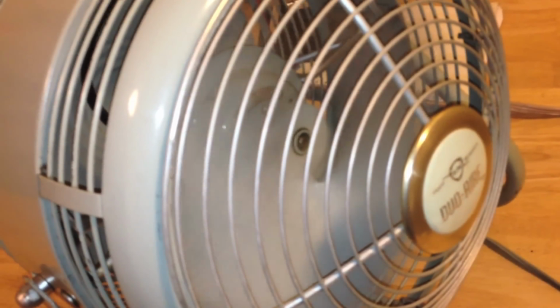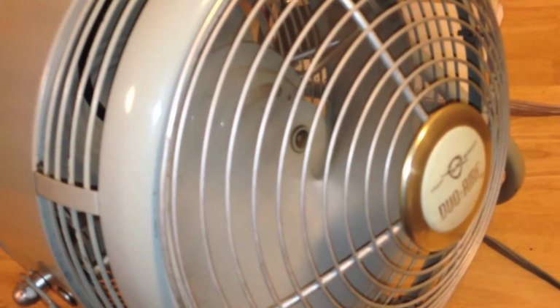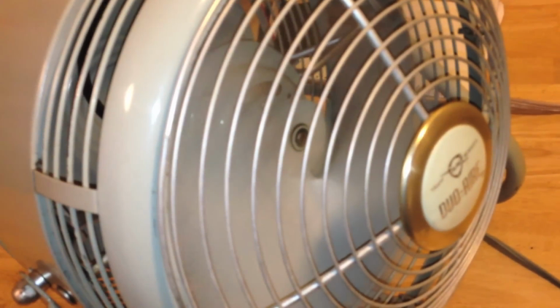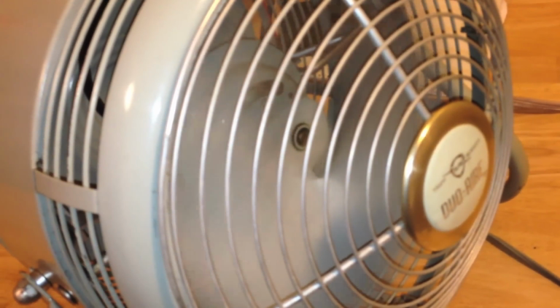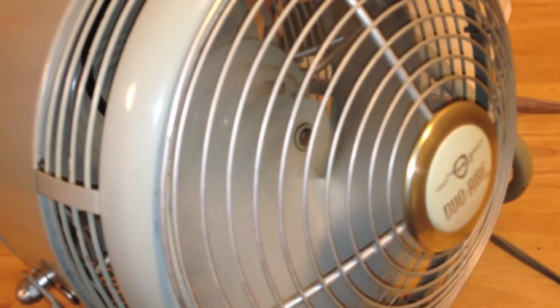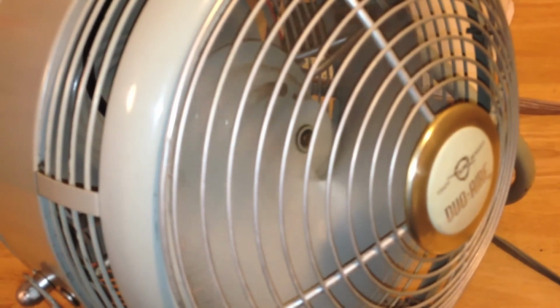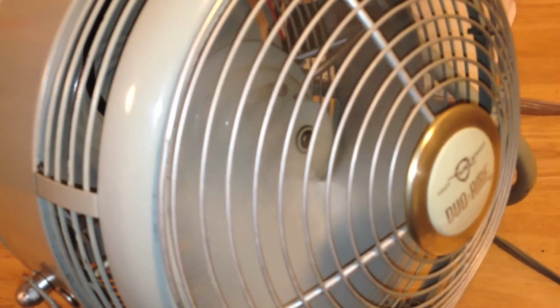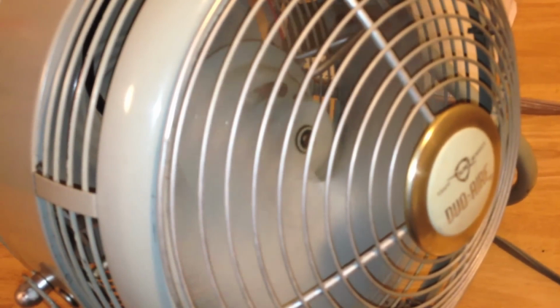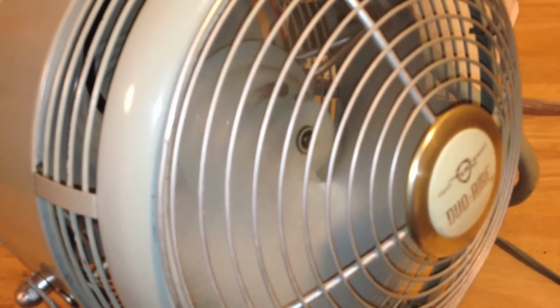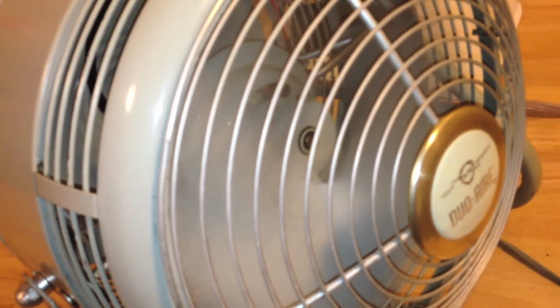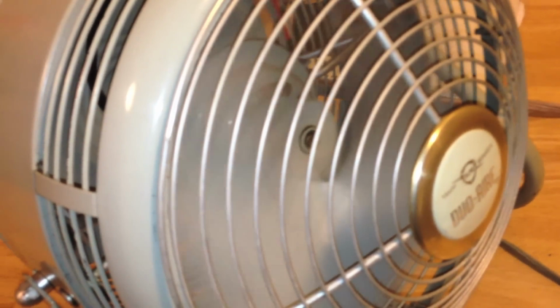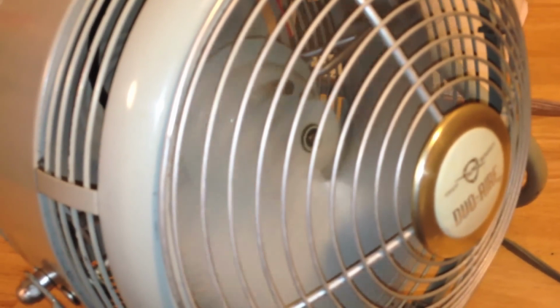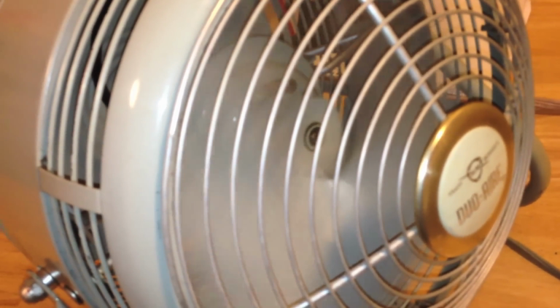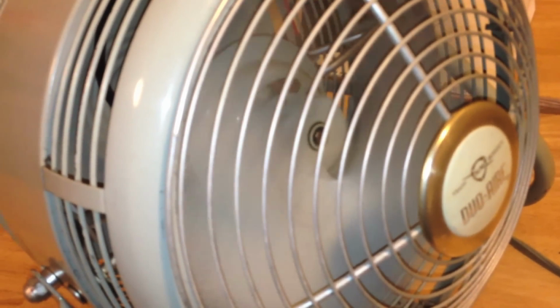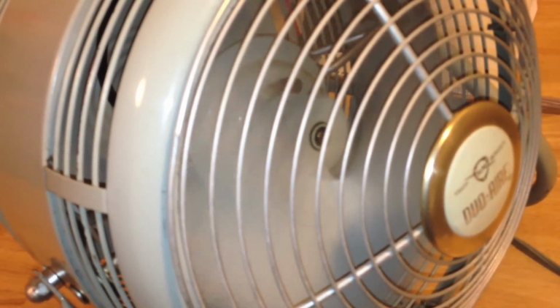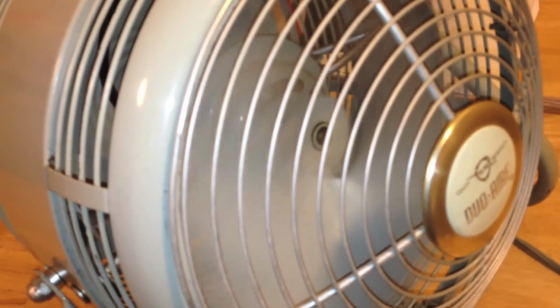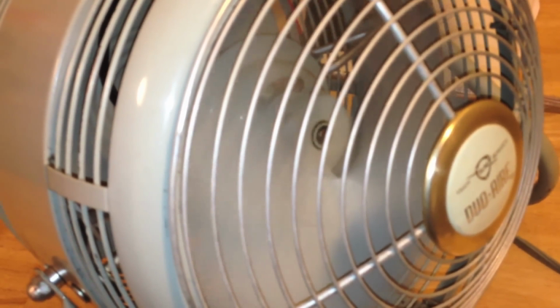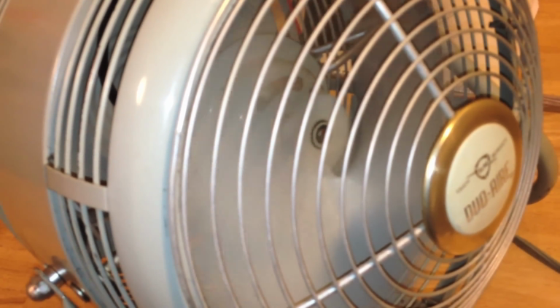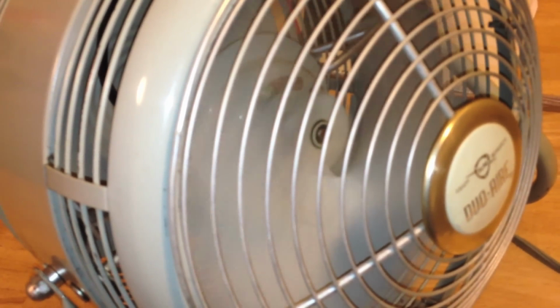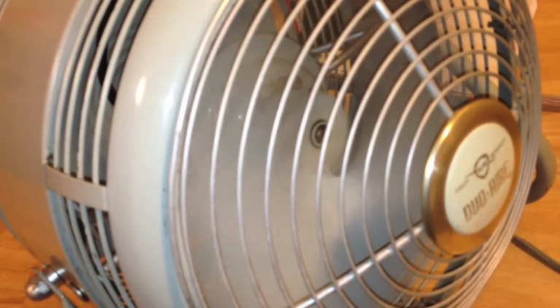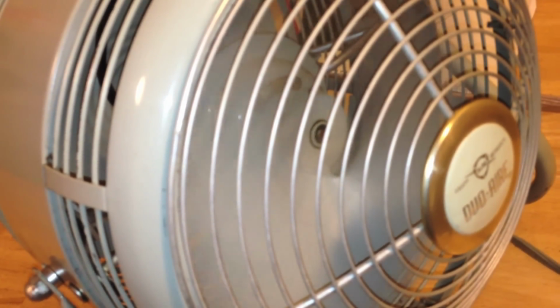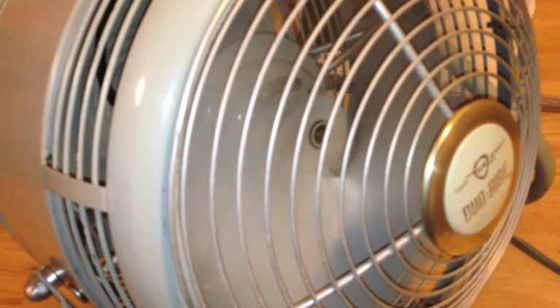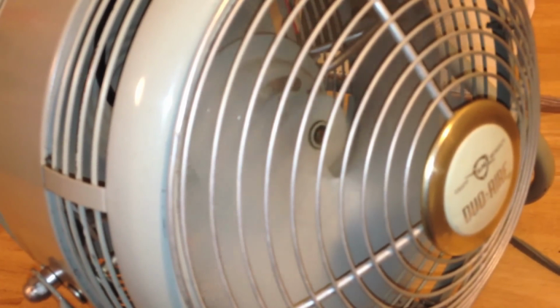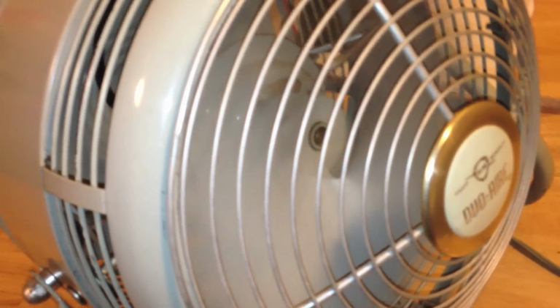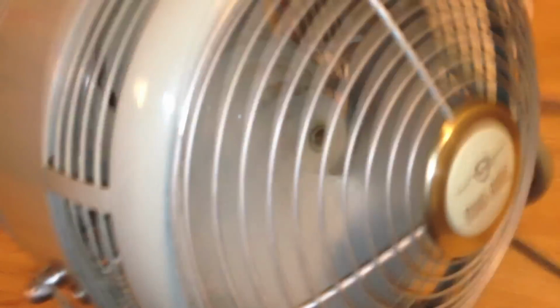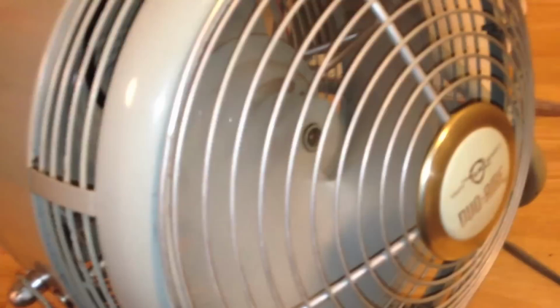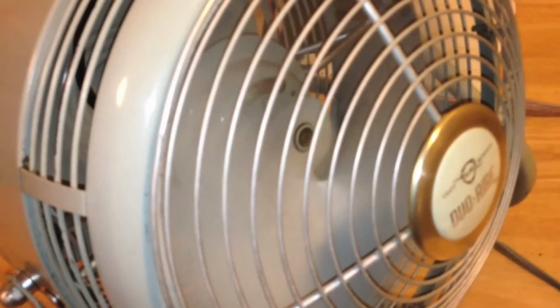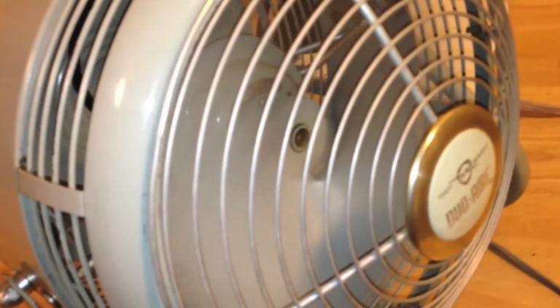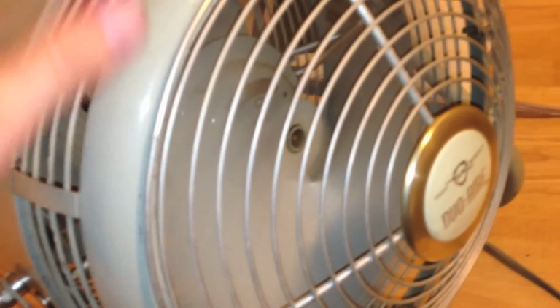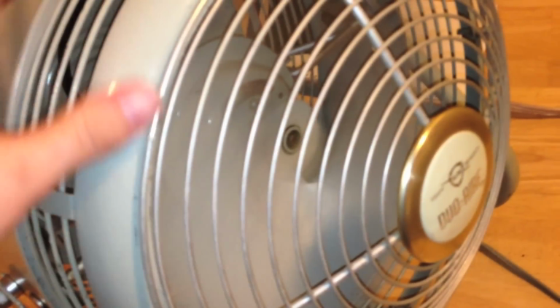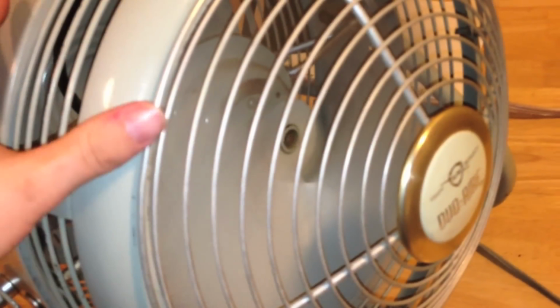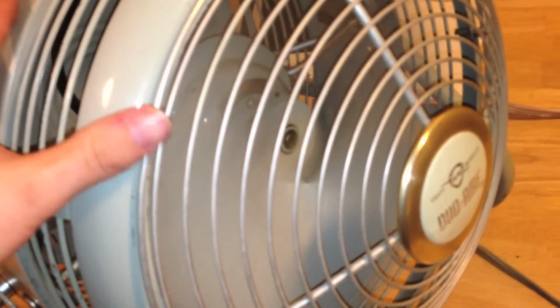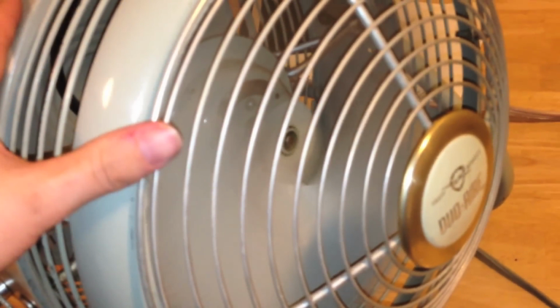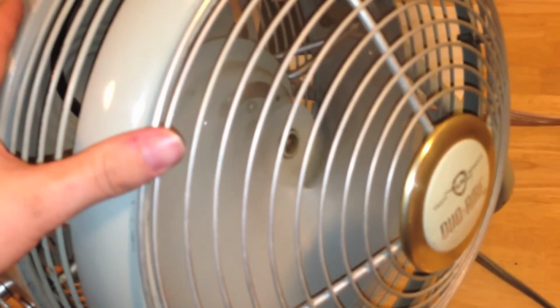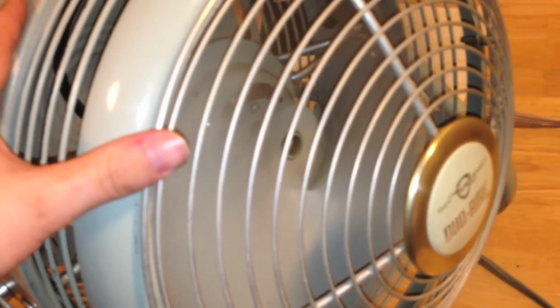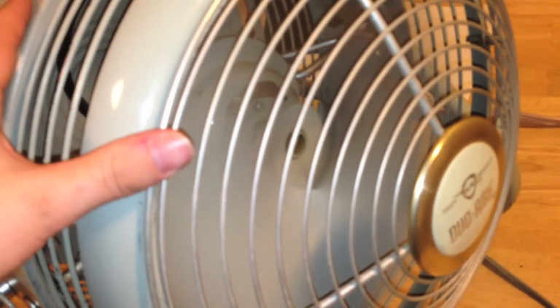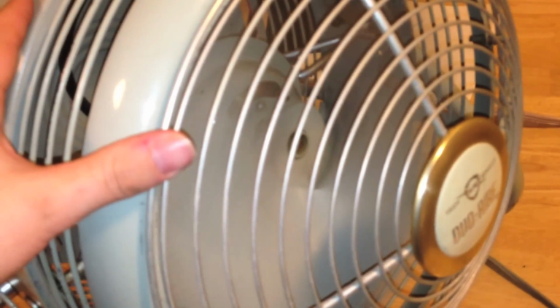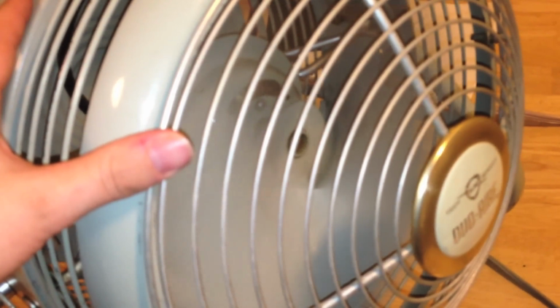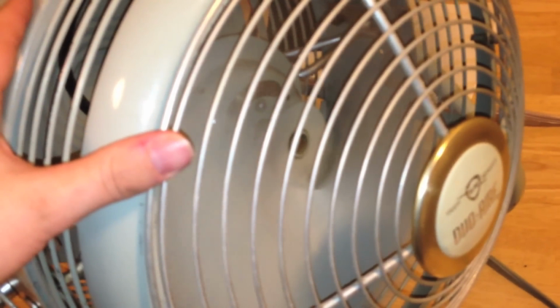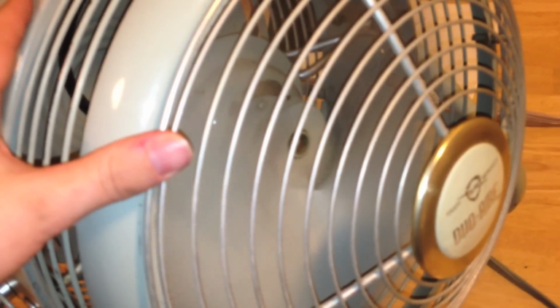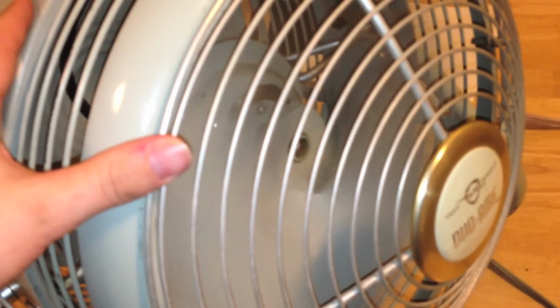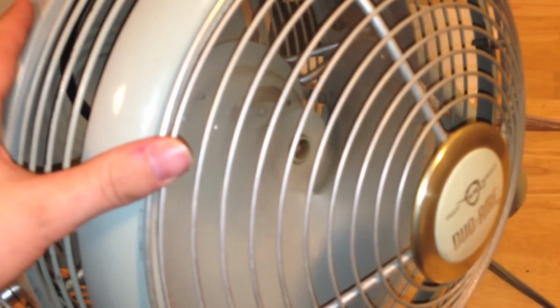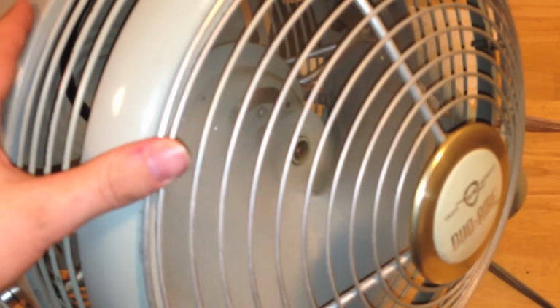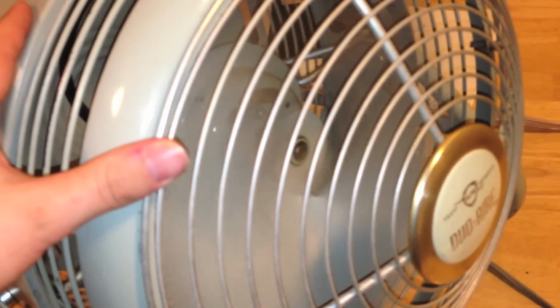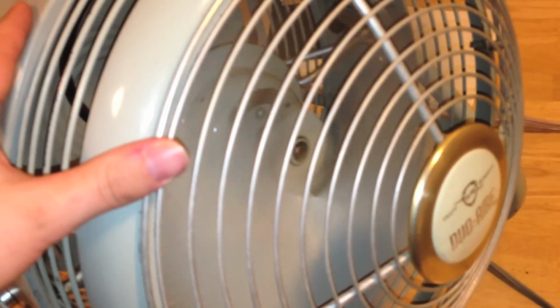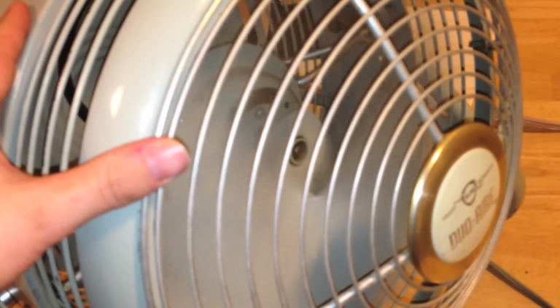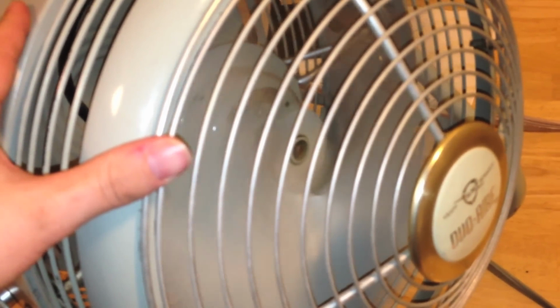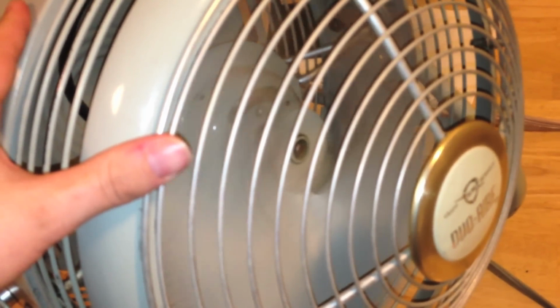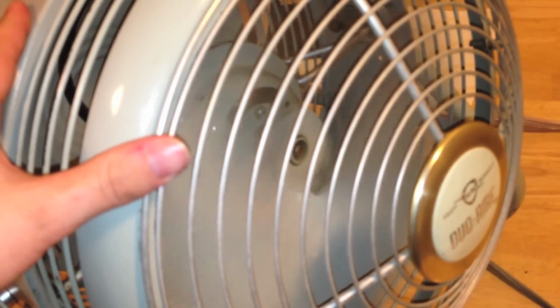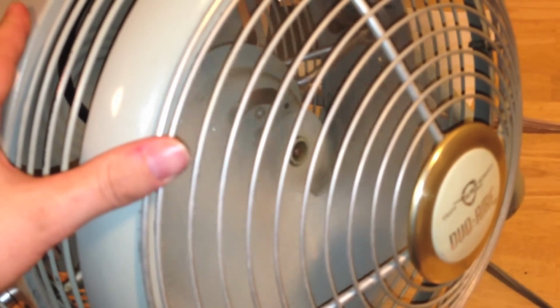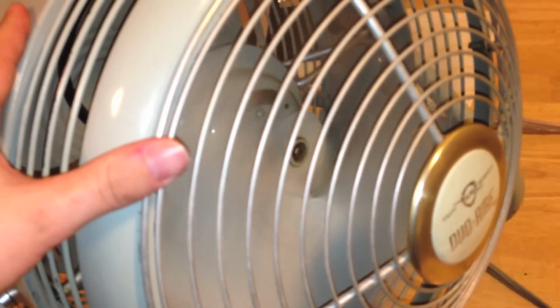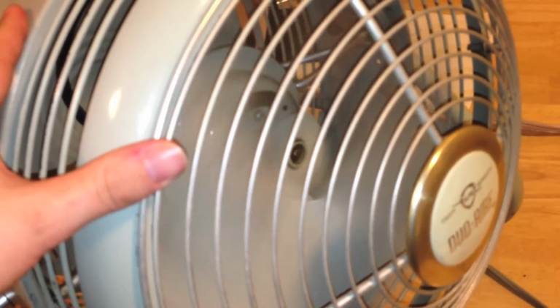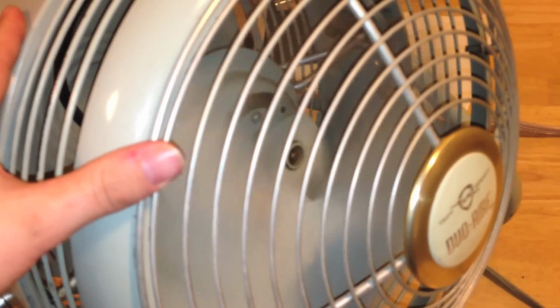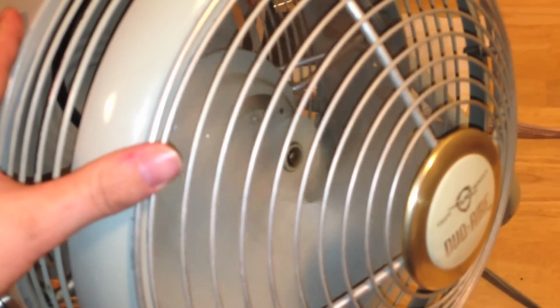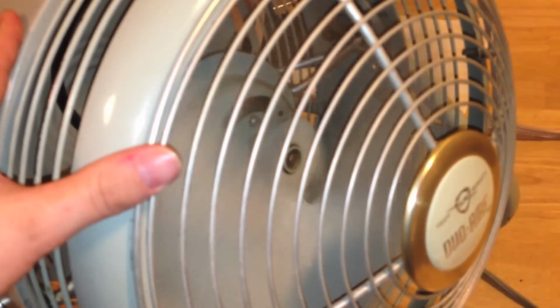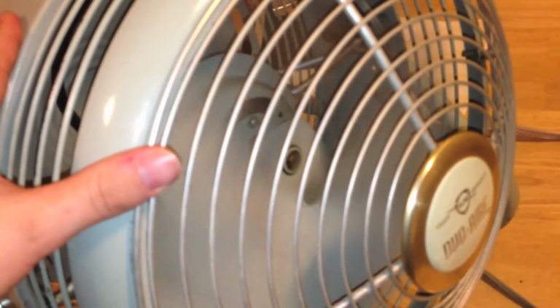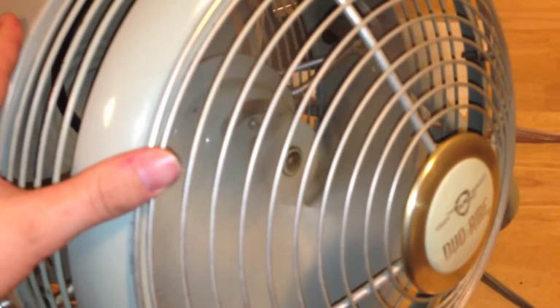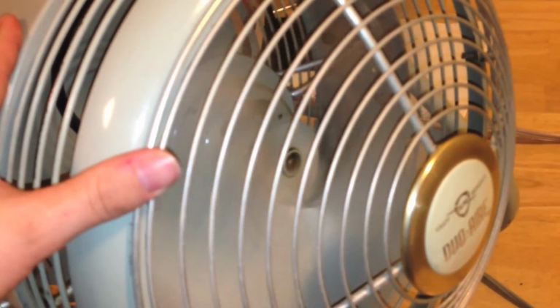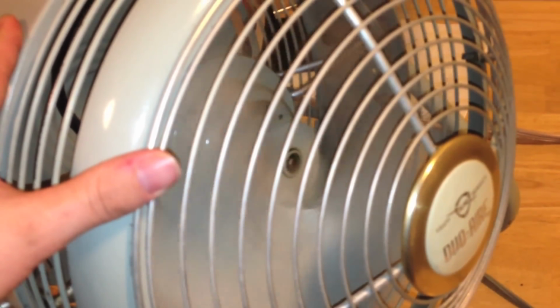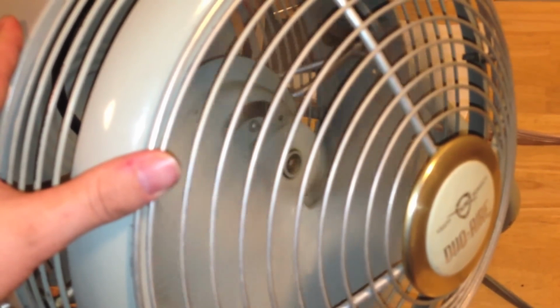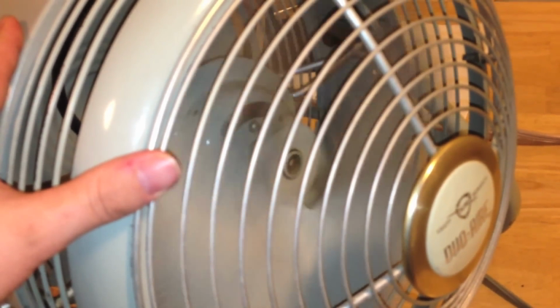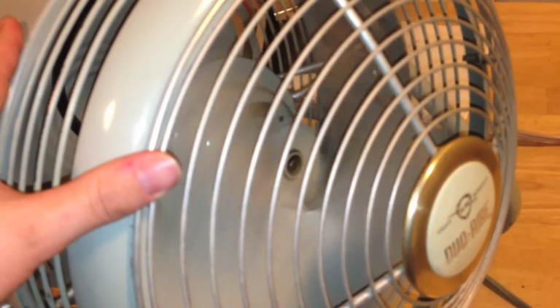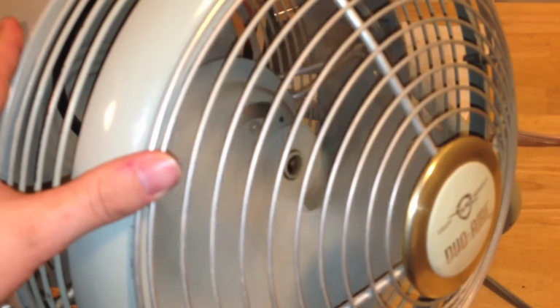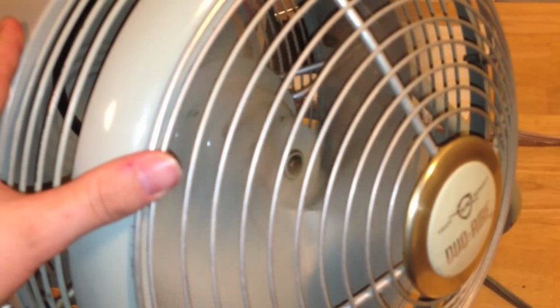It's got a pretty decent wind-down speed, and that noise on the motor actually goes away once it's spinning down.